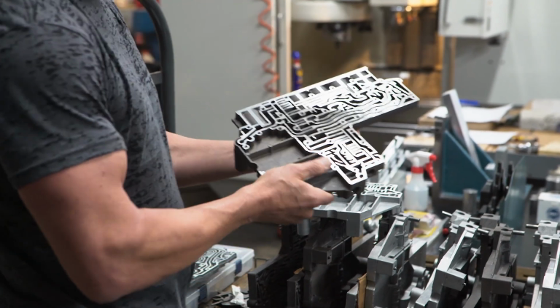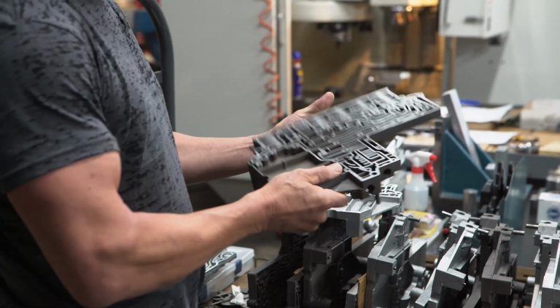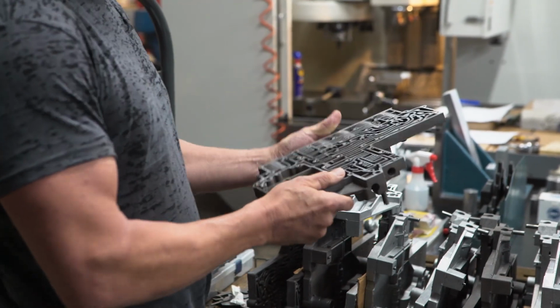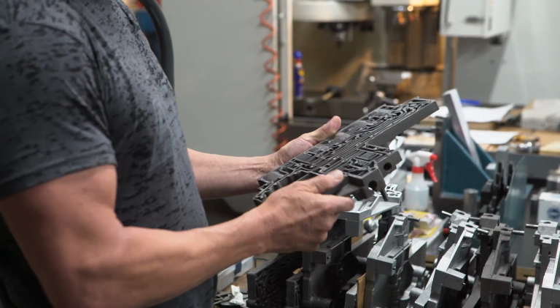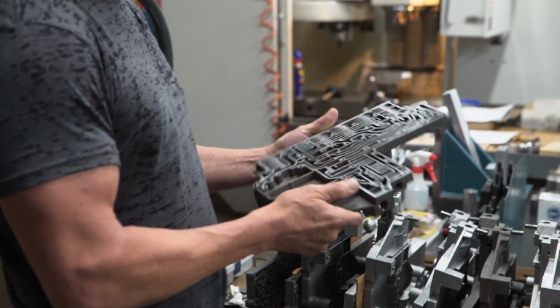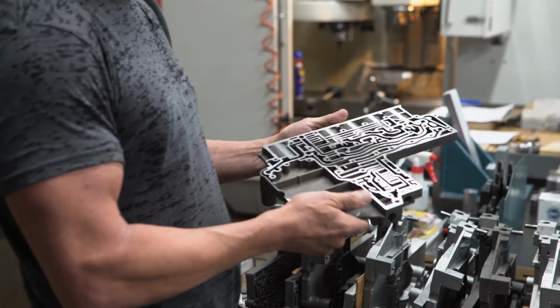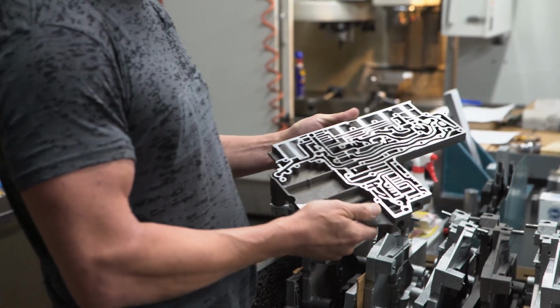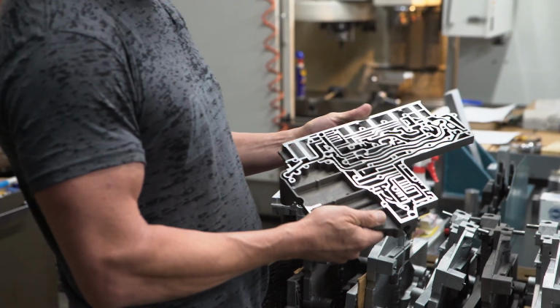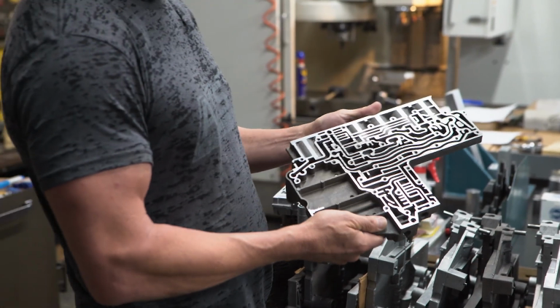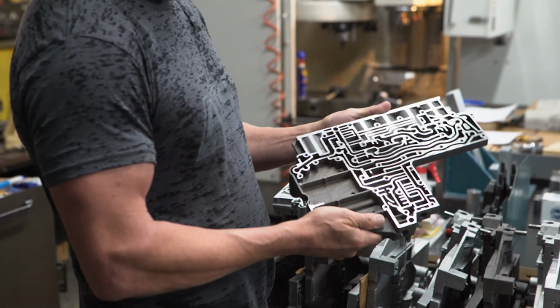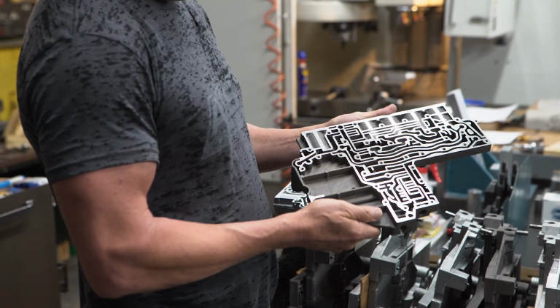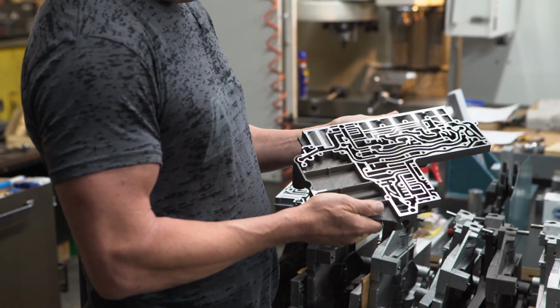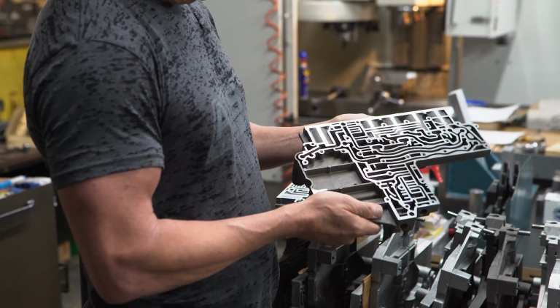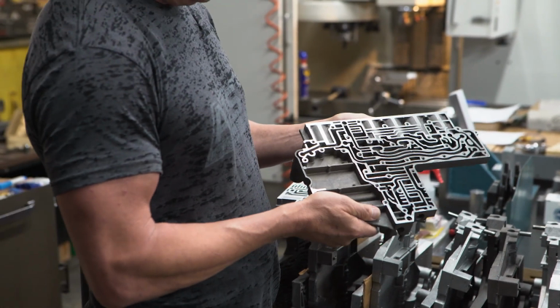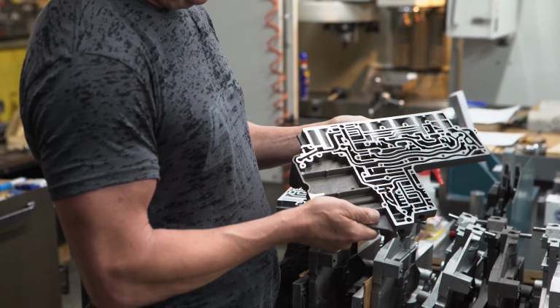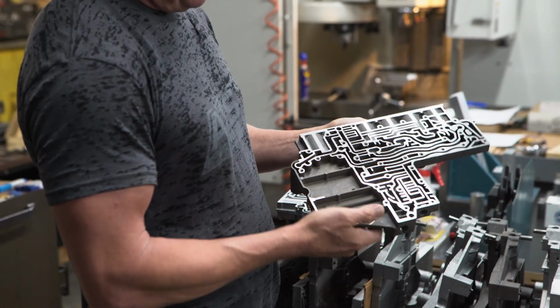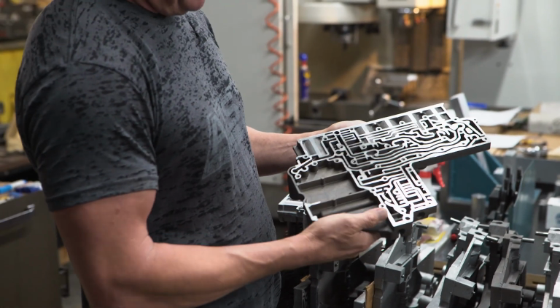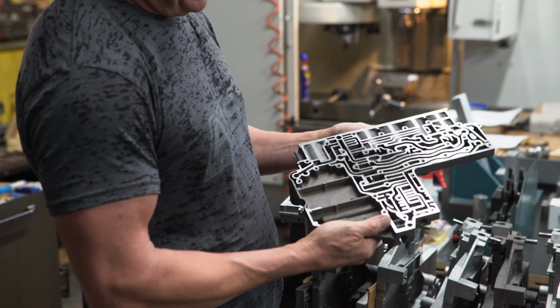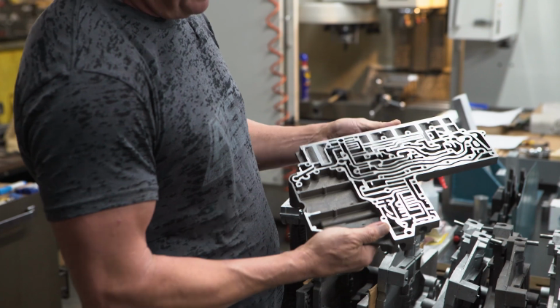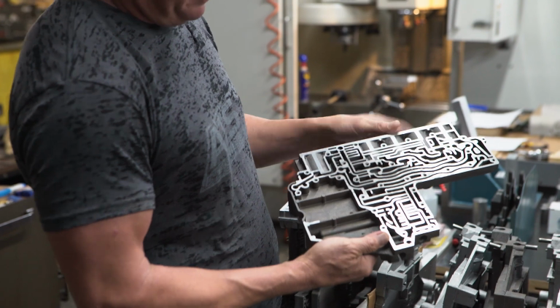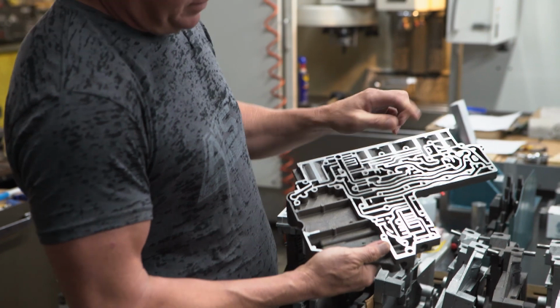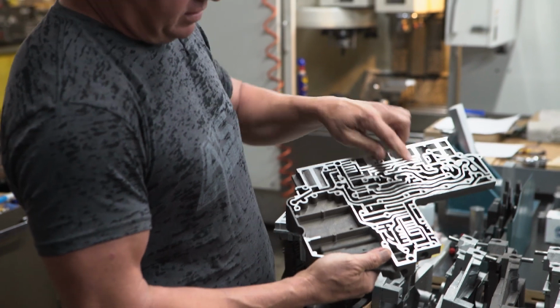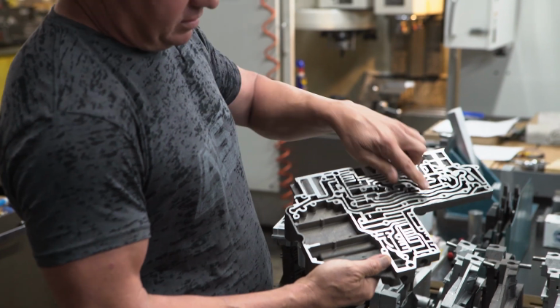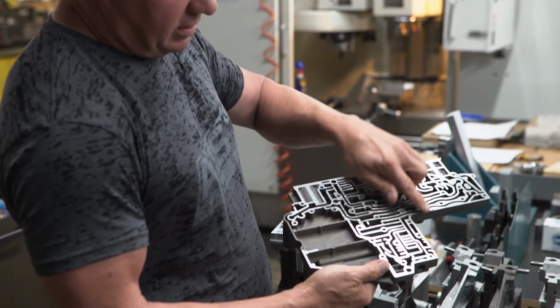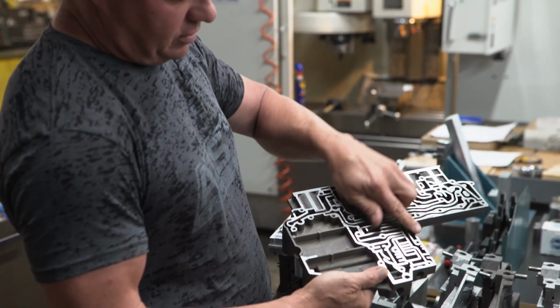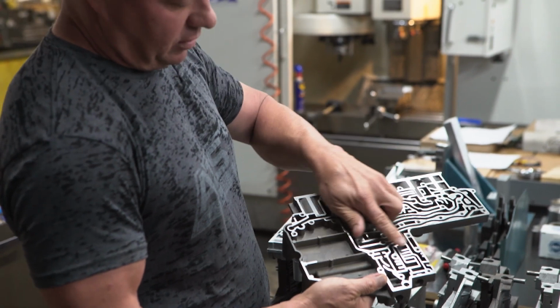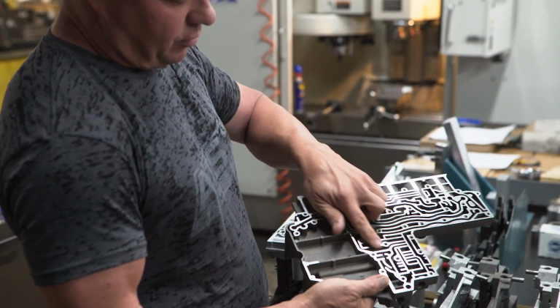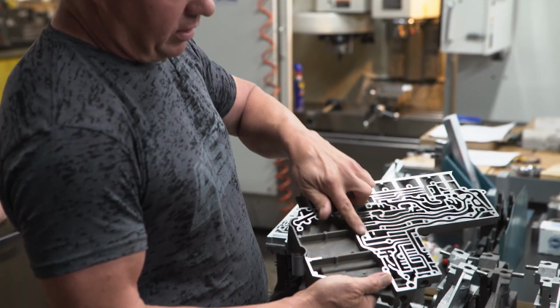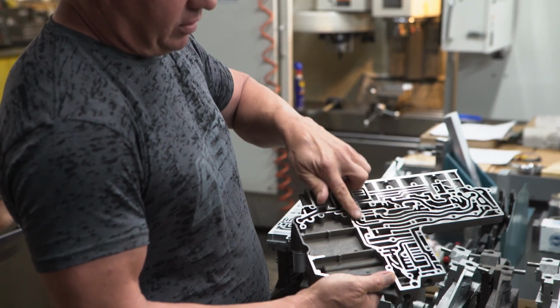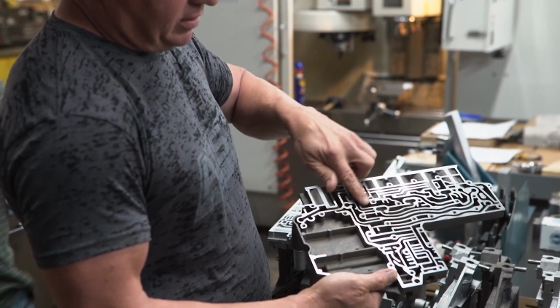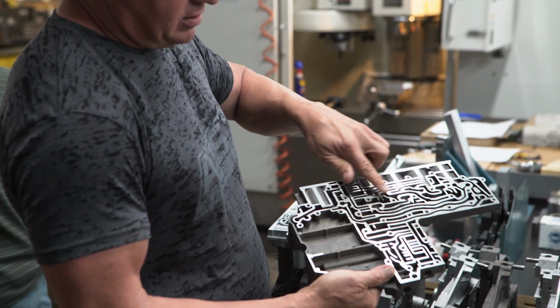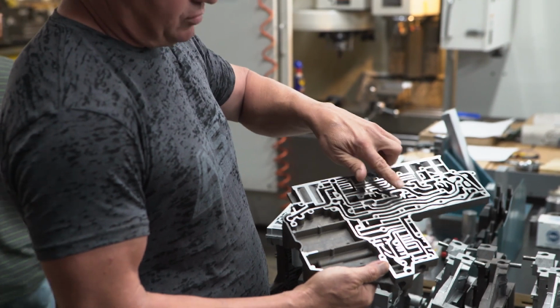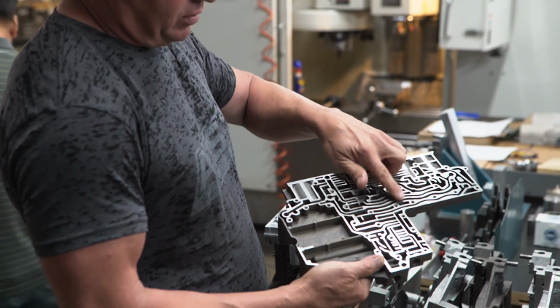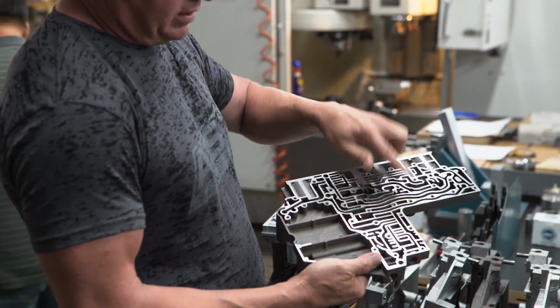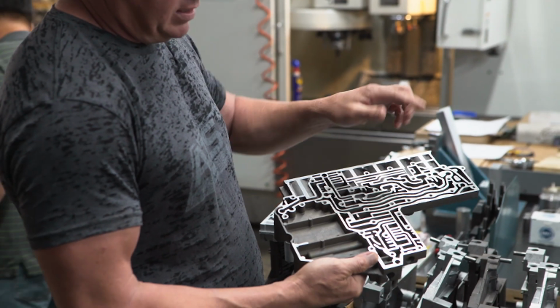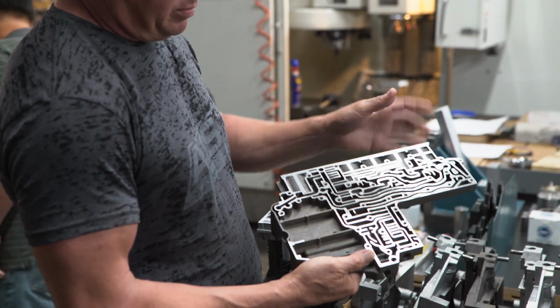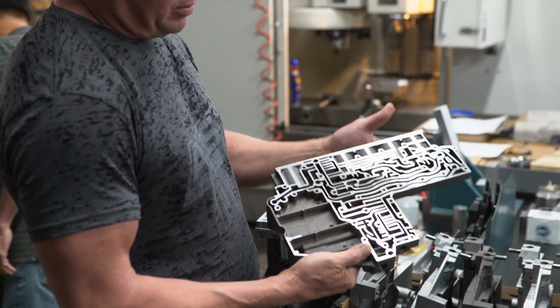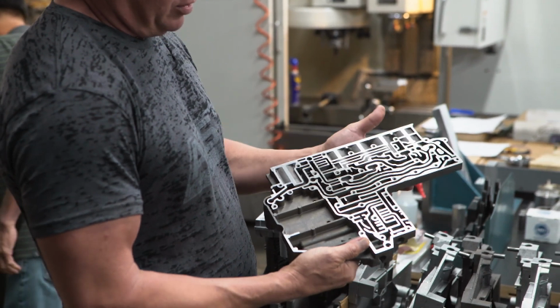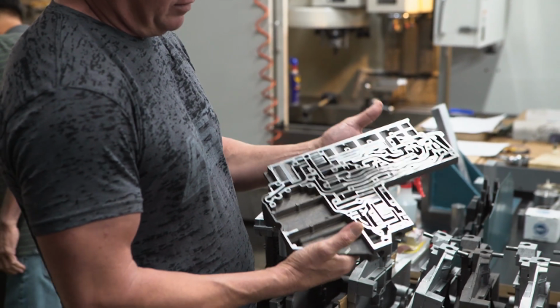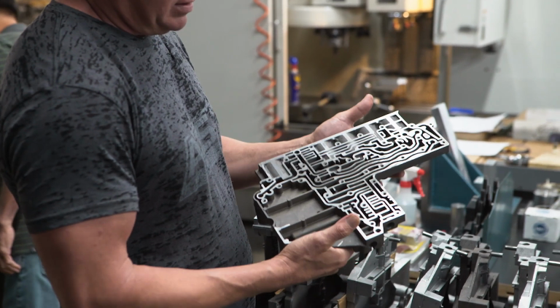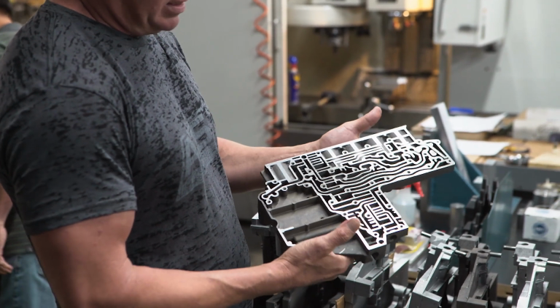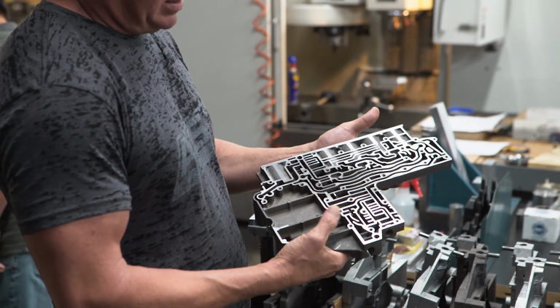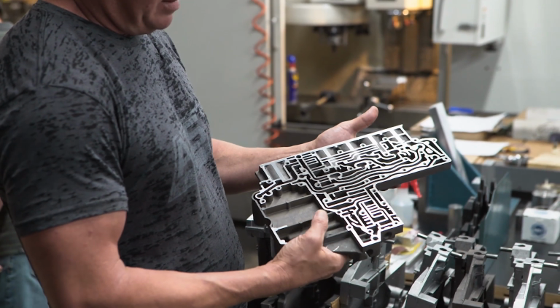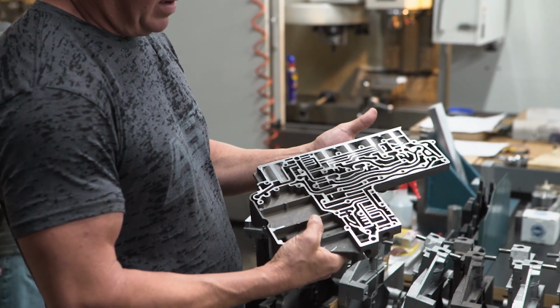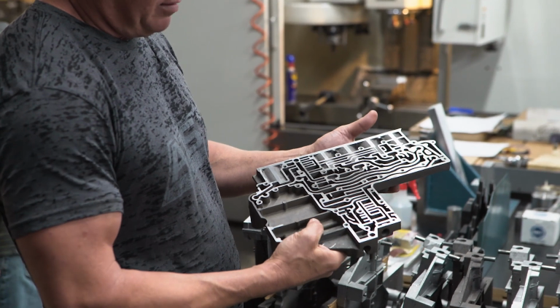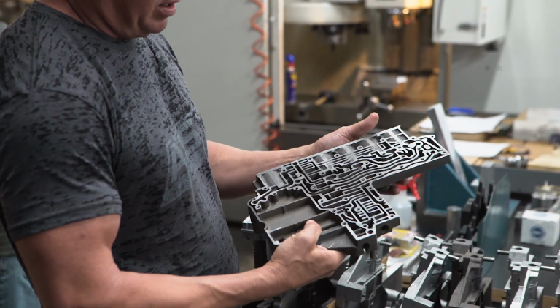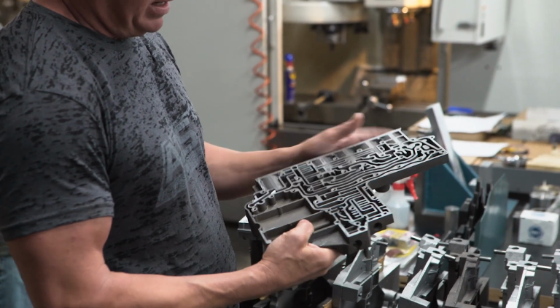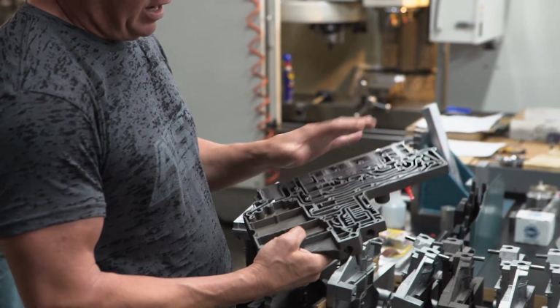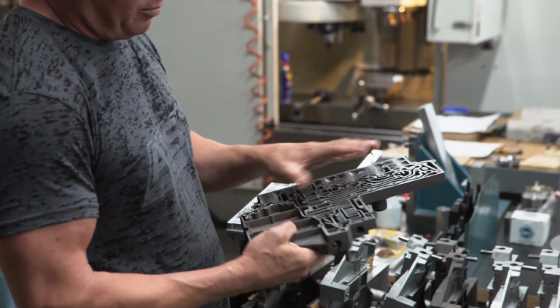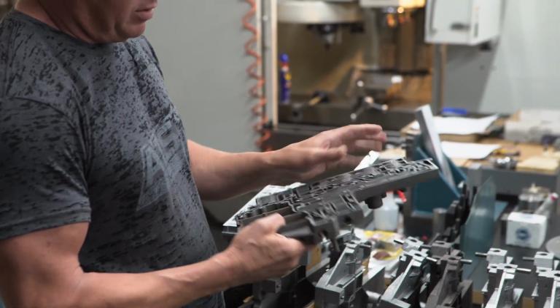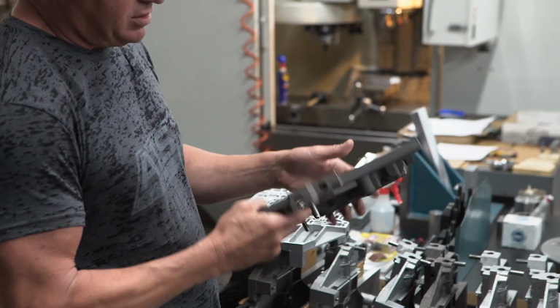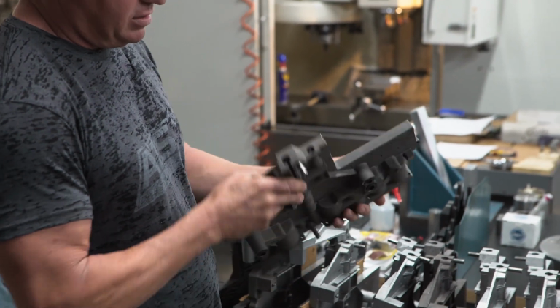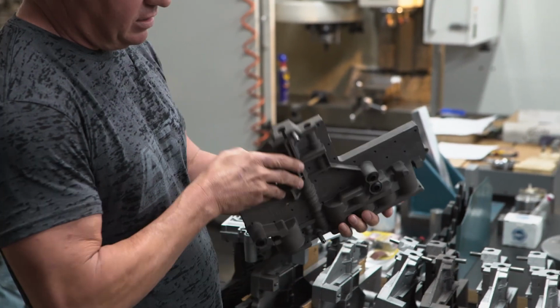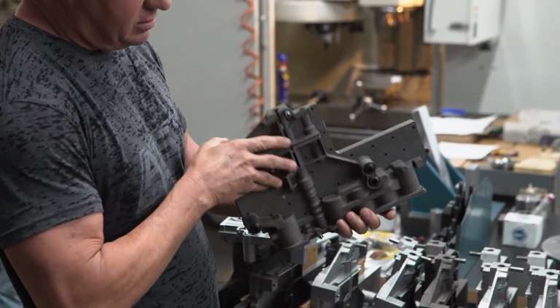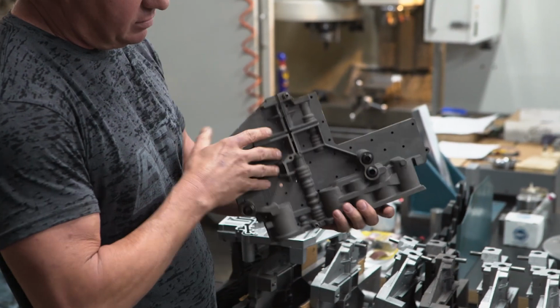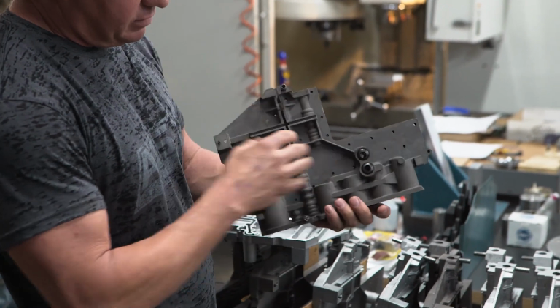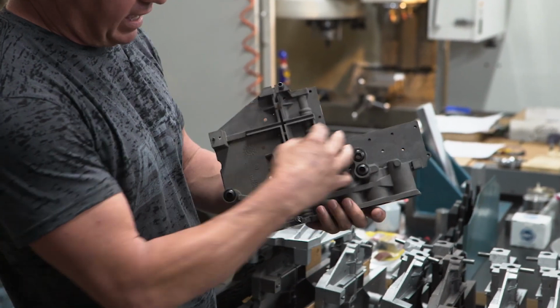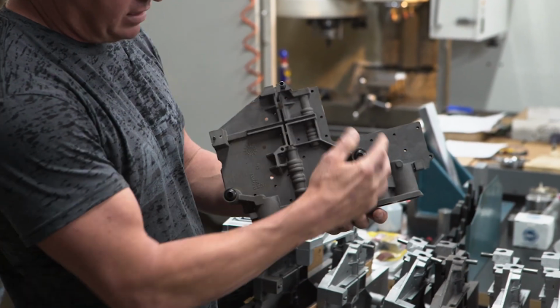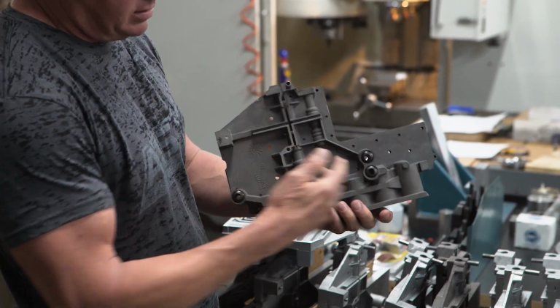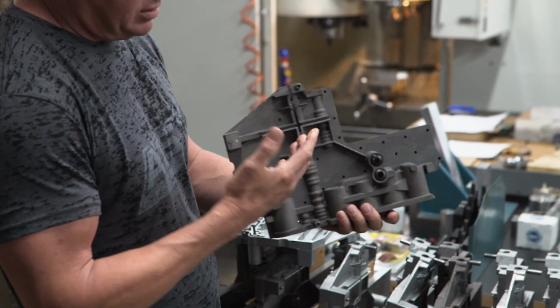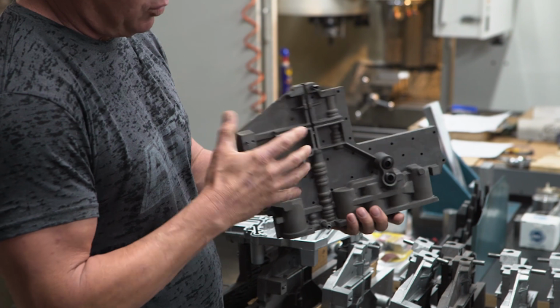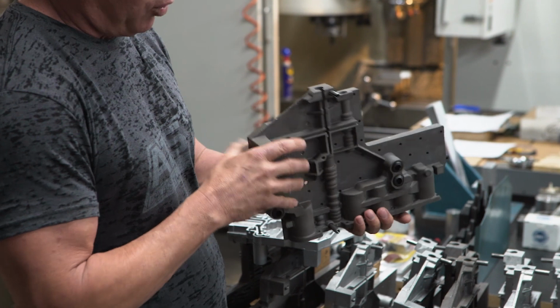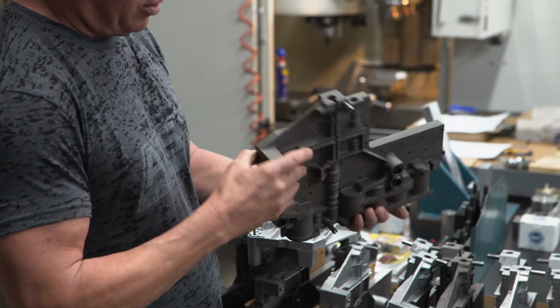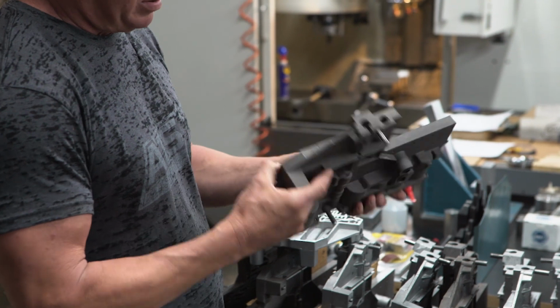Taking particular attention to this valve body, you see your low area — this is really typical of the 68 valve body, how much these castings warp.